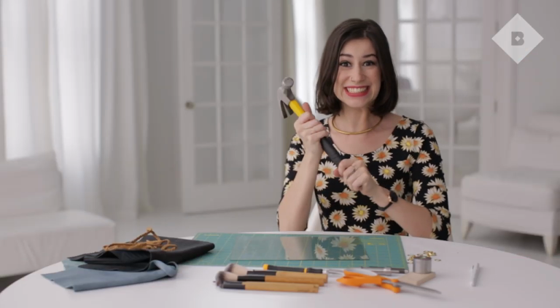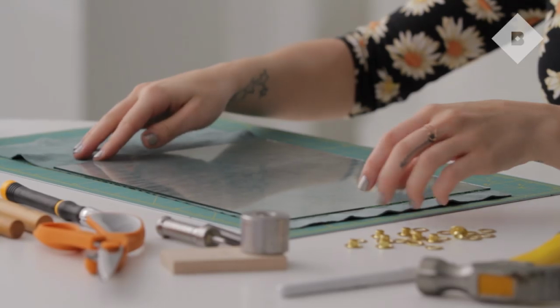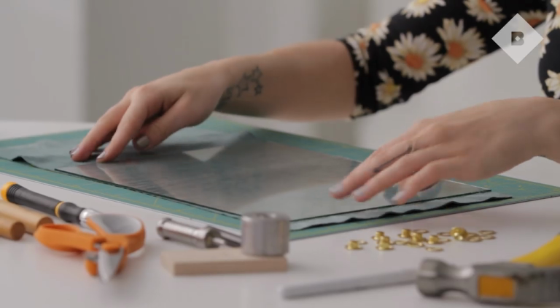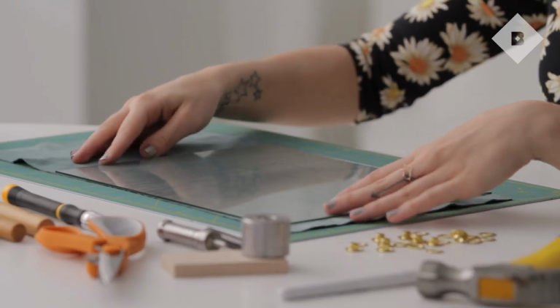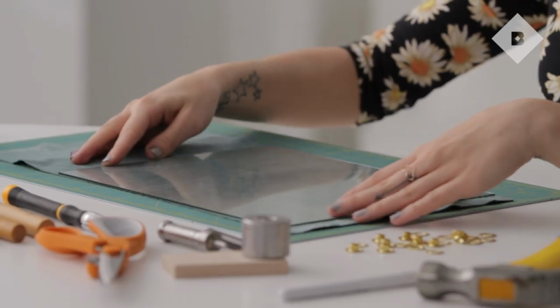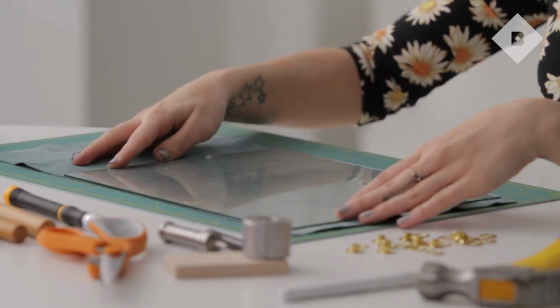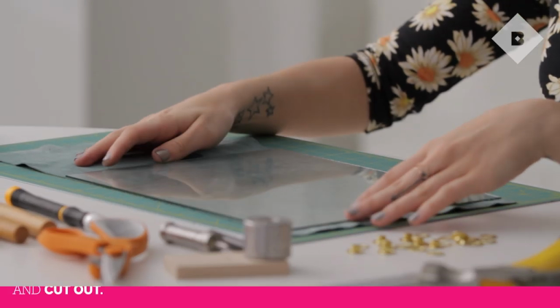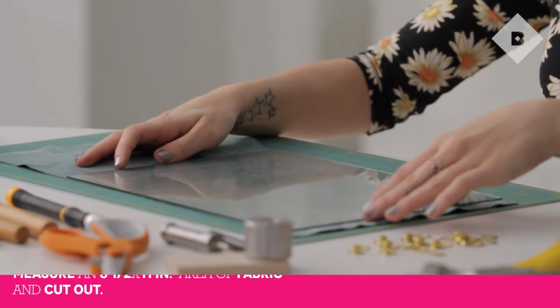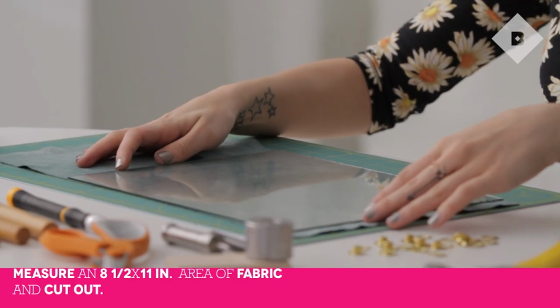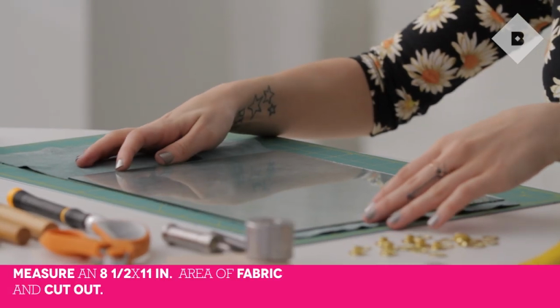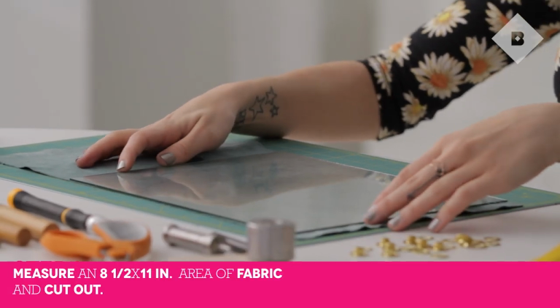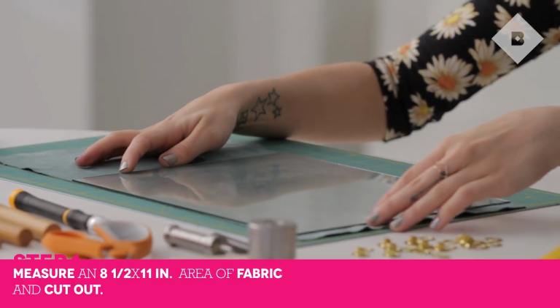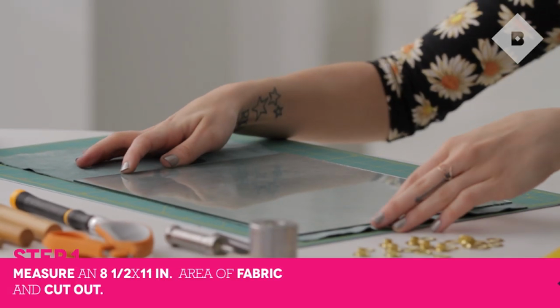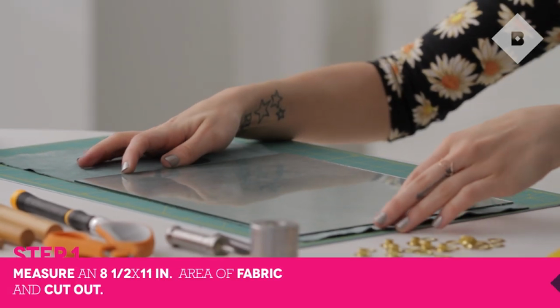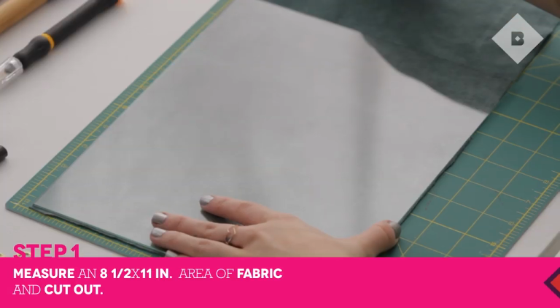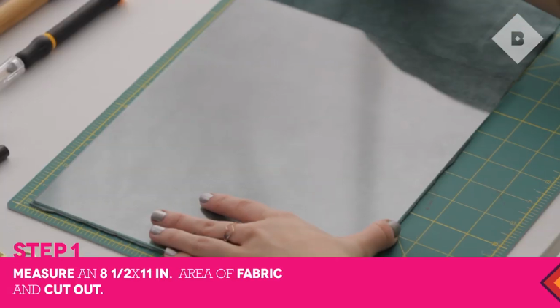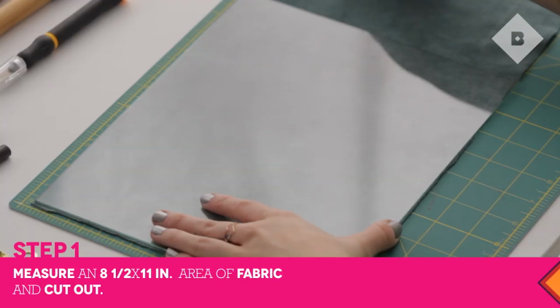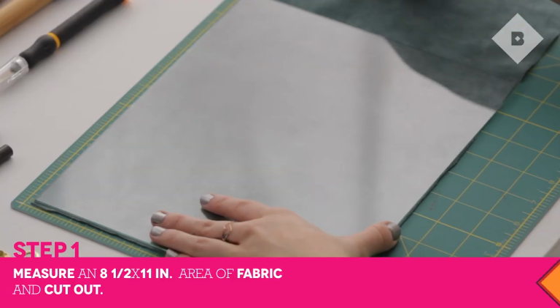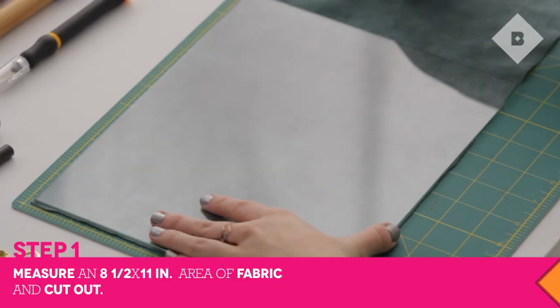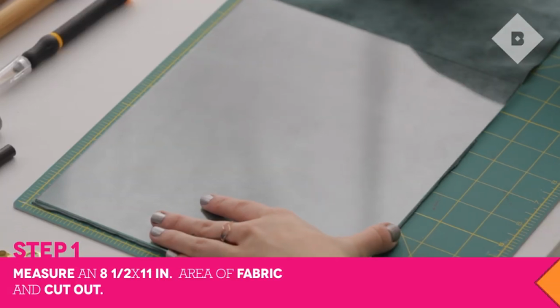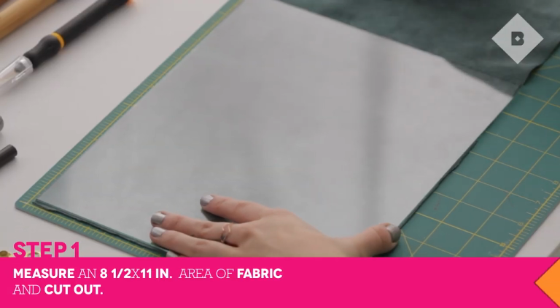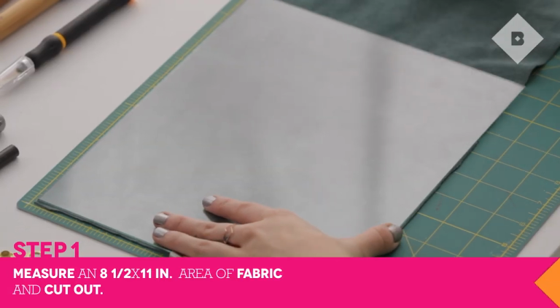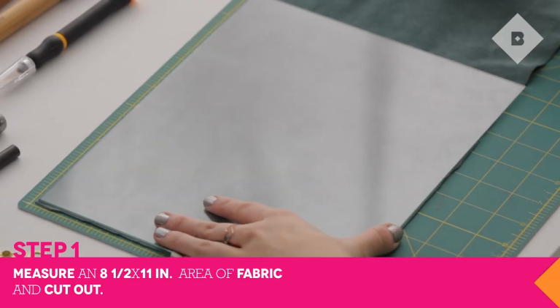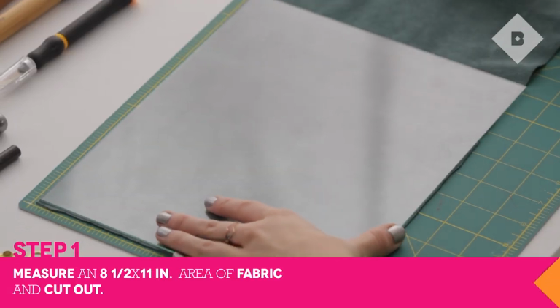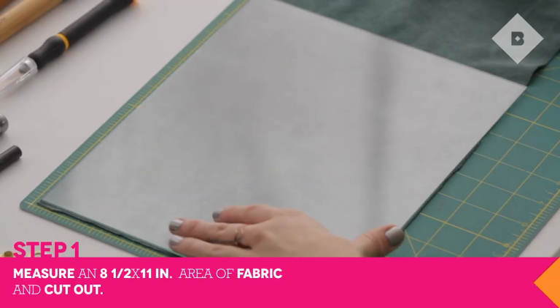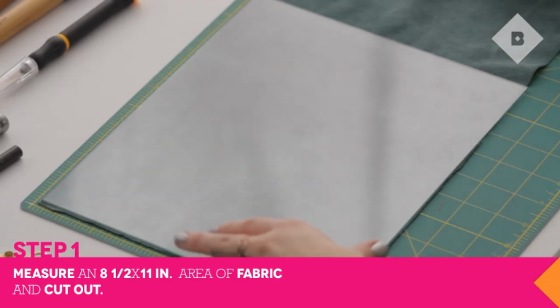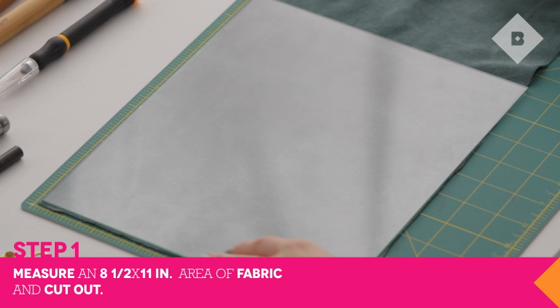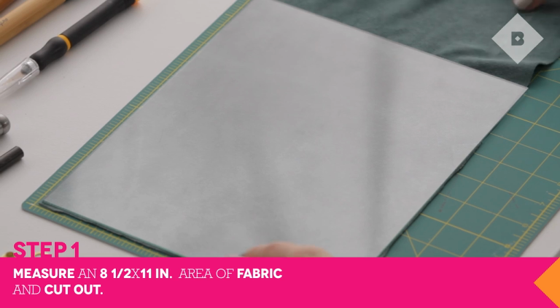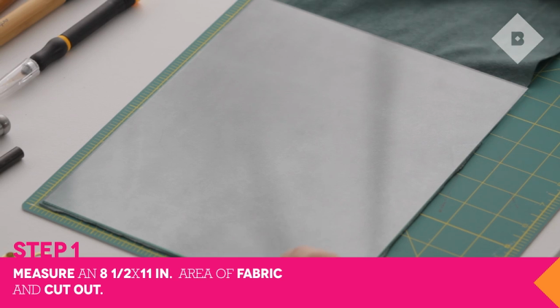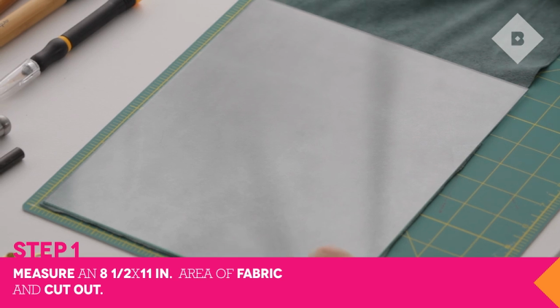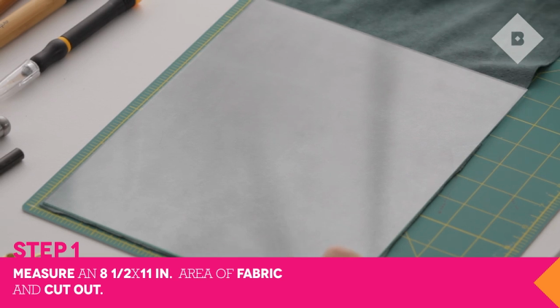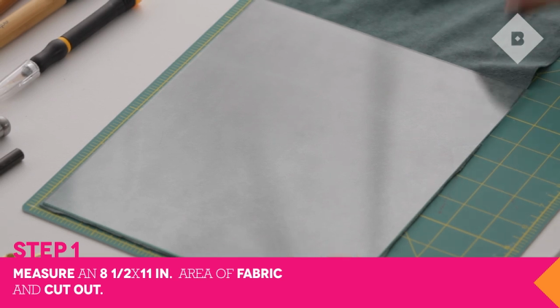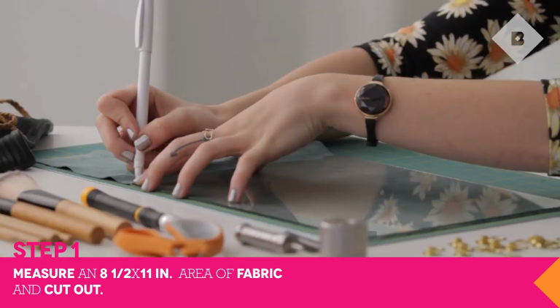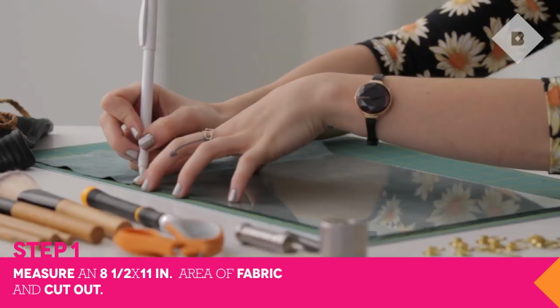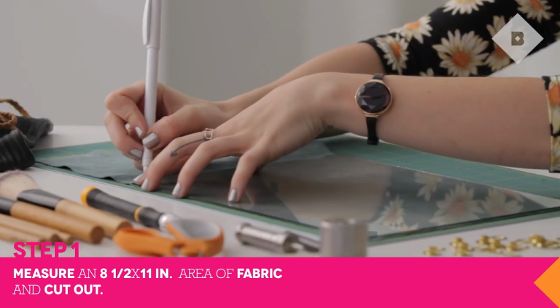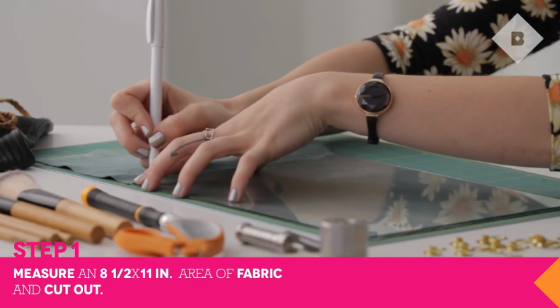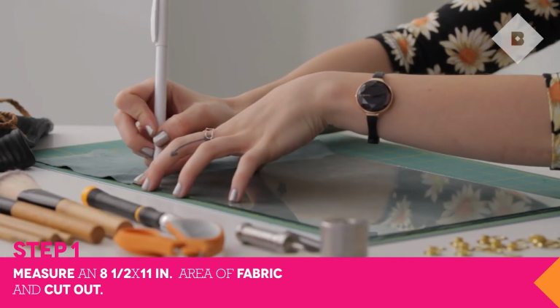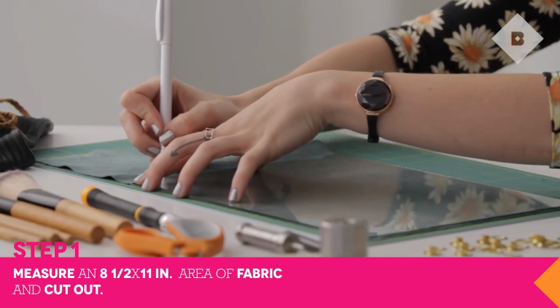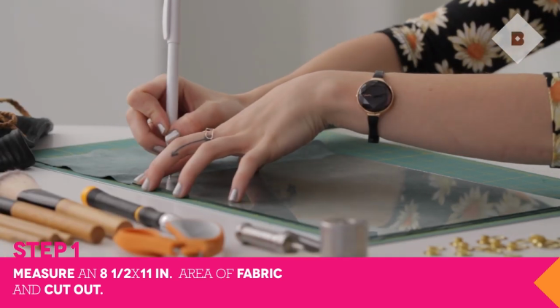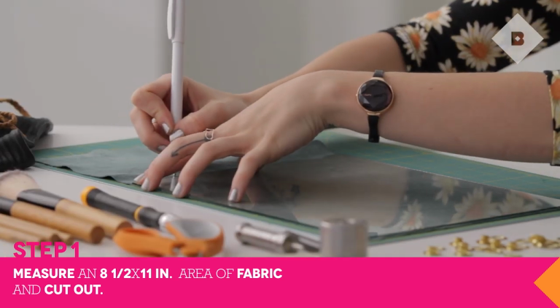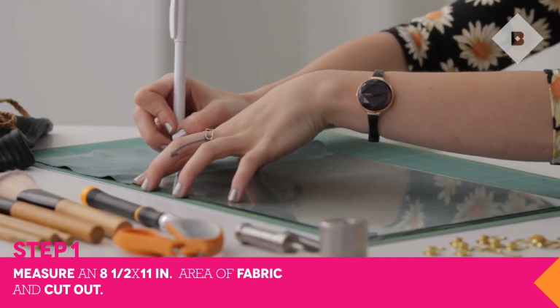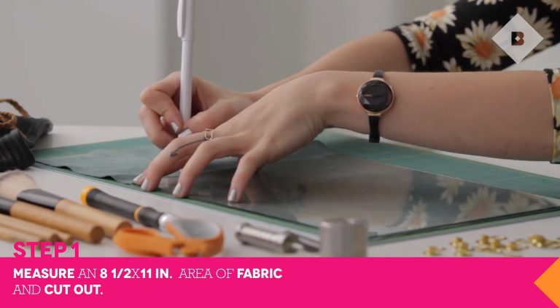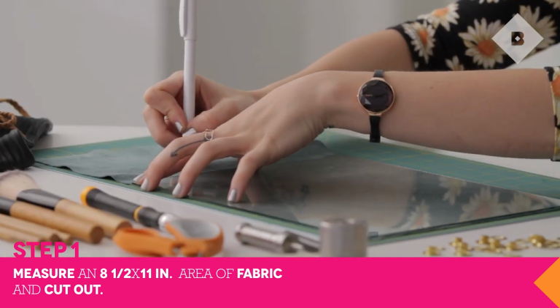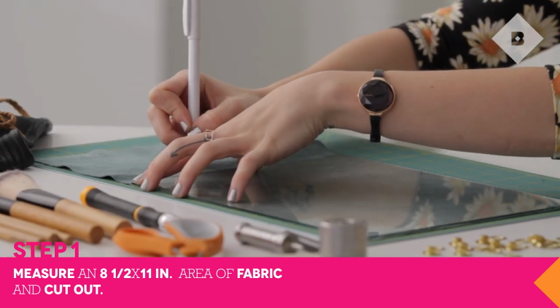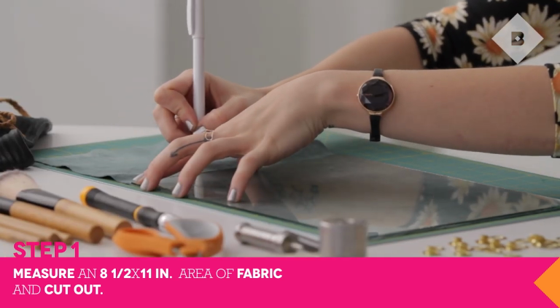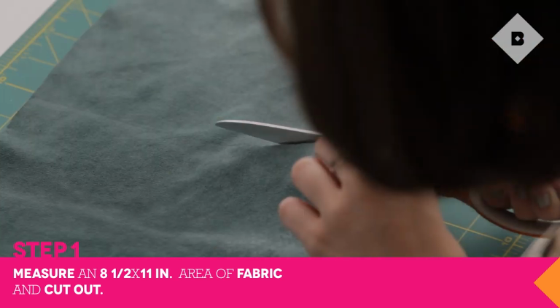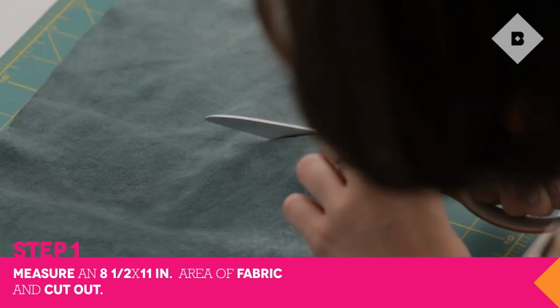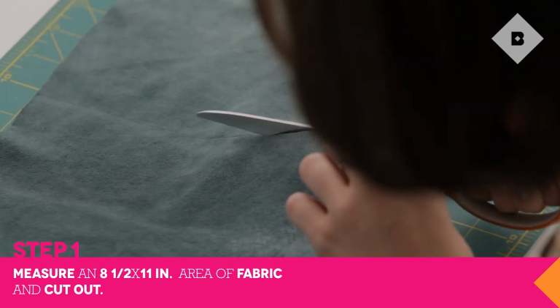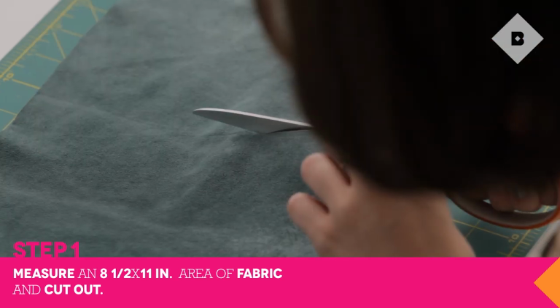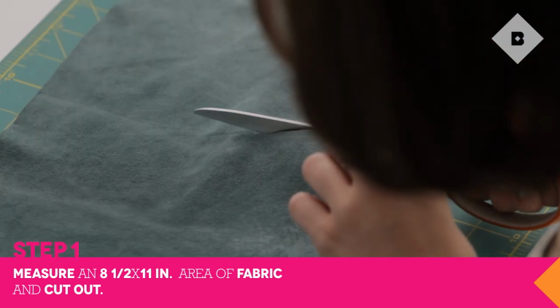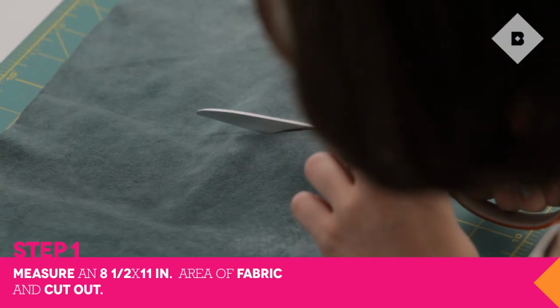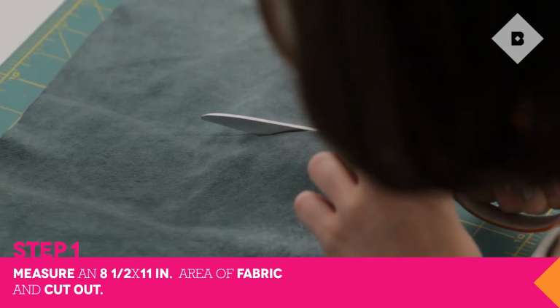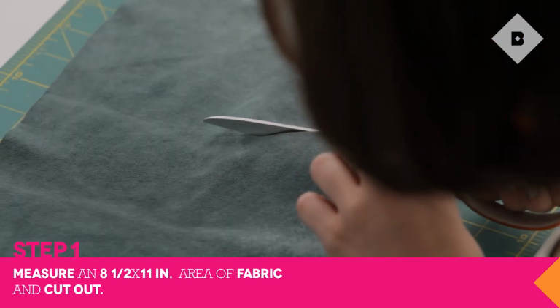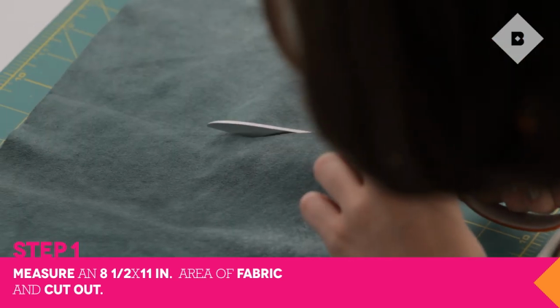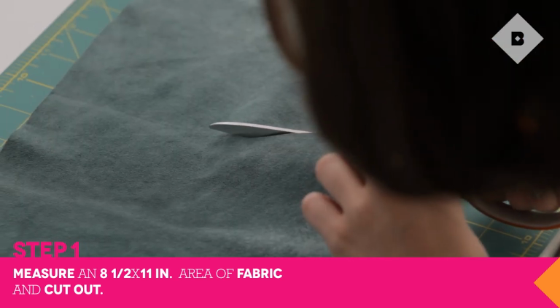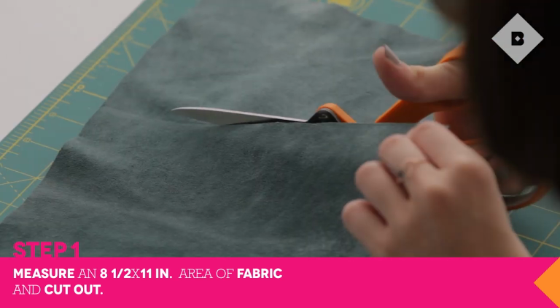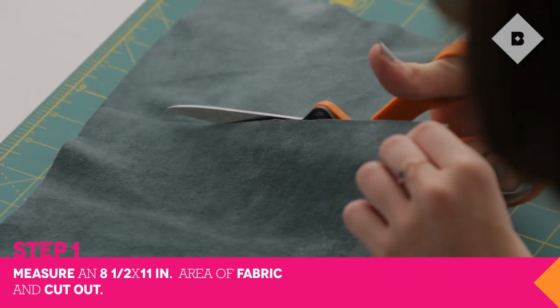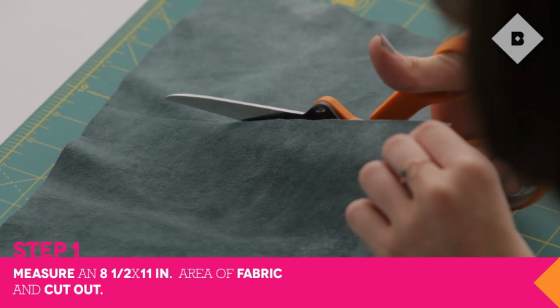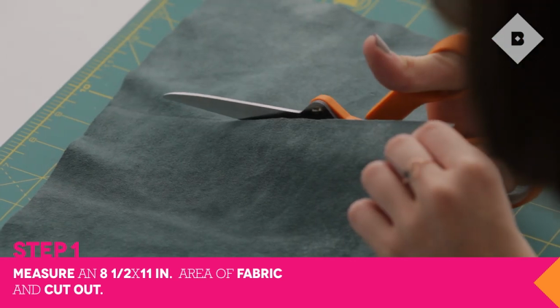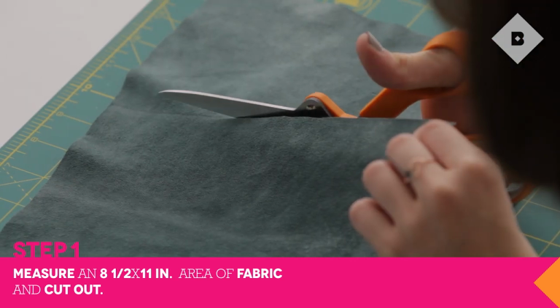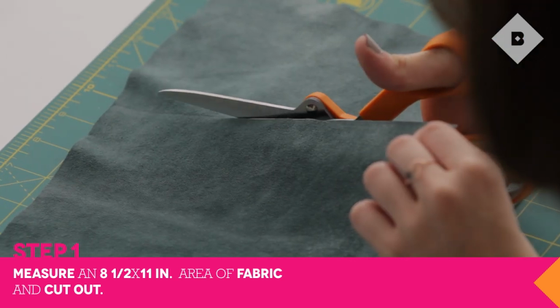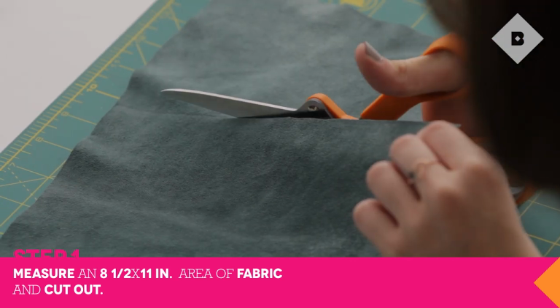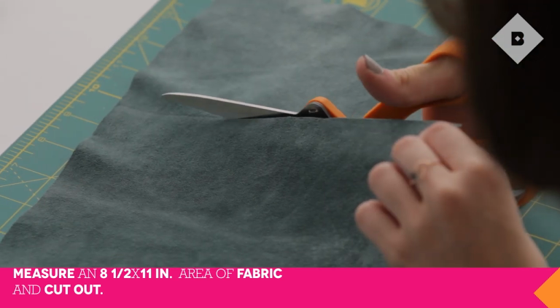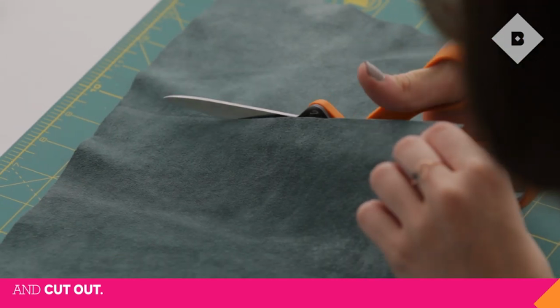First, measure an 8 and a half by 11 inch area of your fabric. Mark off your lines with a fabric pen and use fabric scissors to cut out your piece.